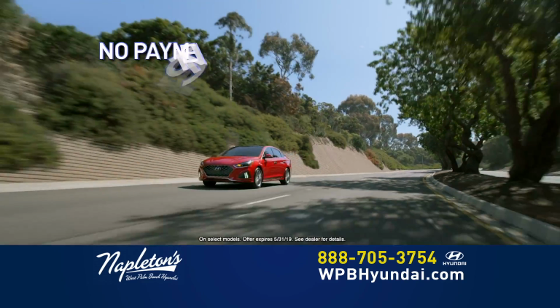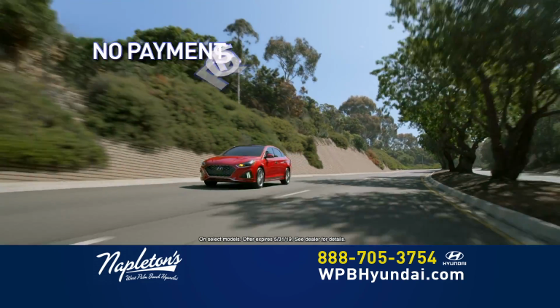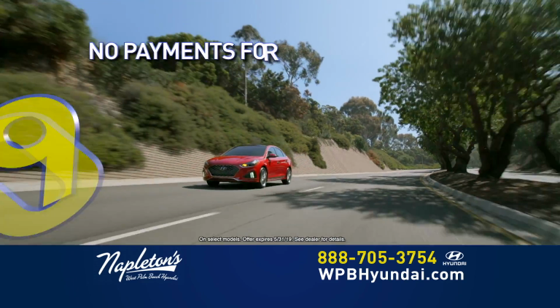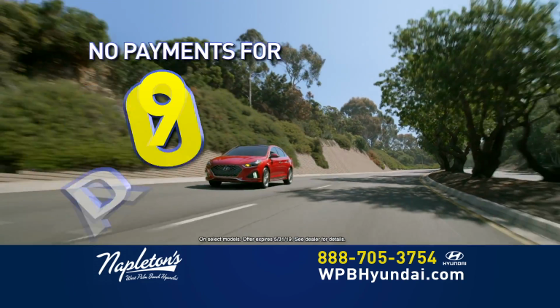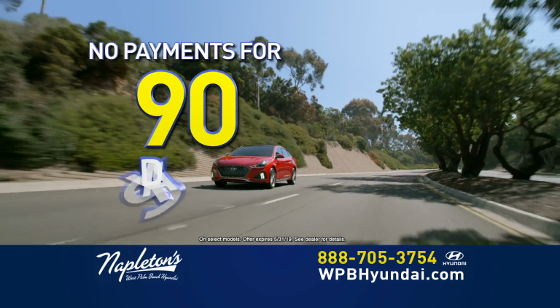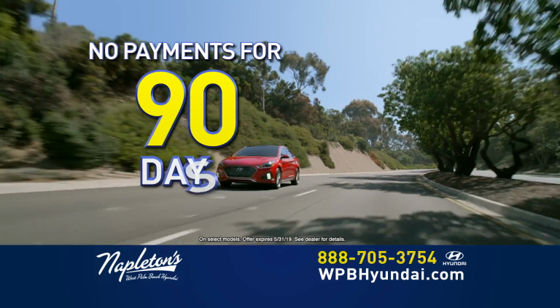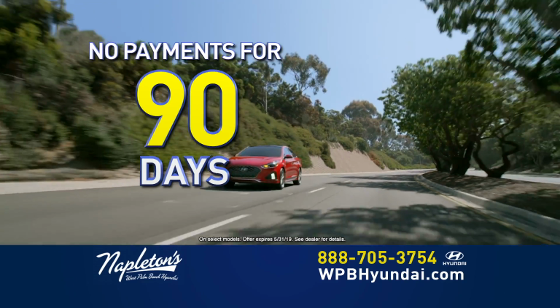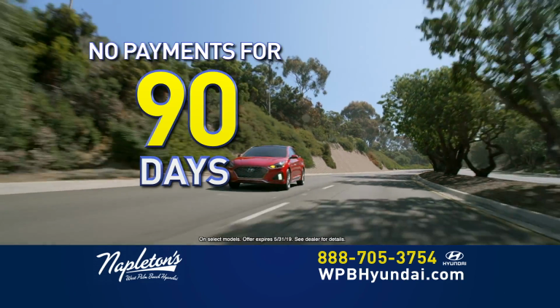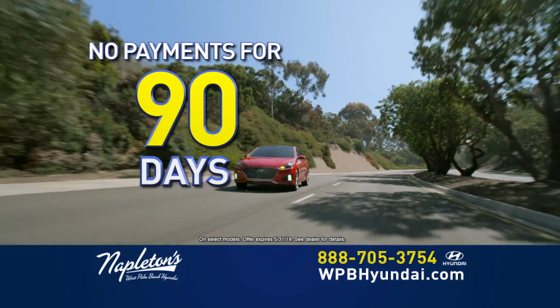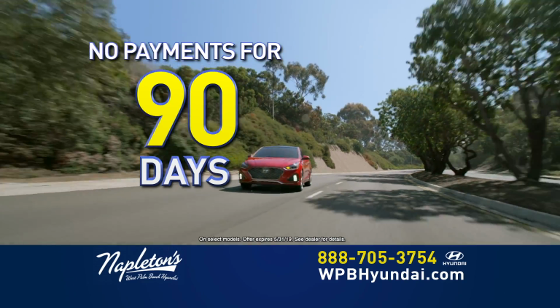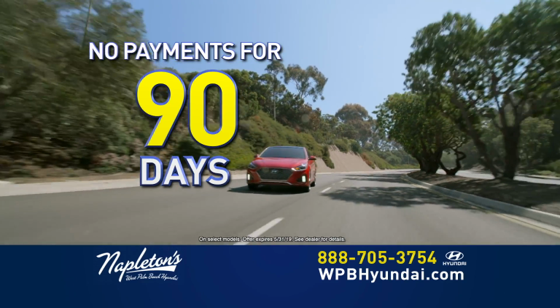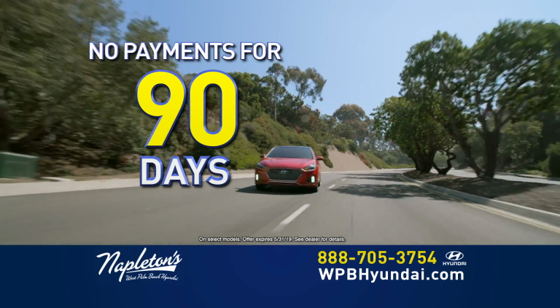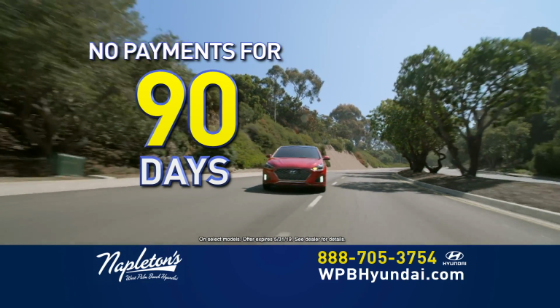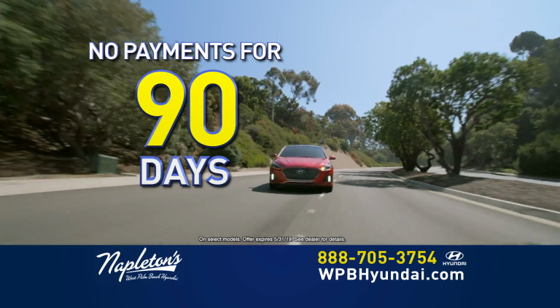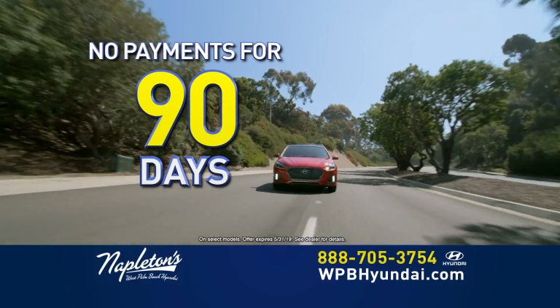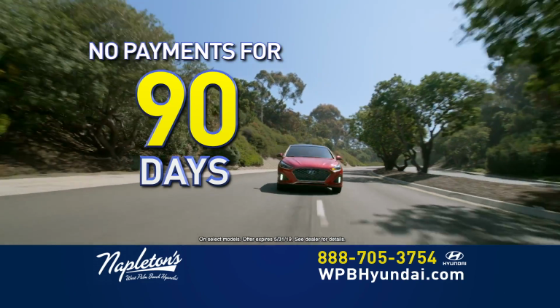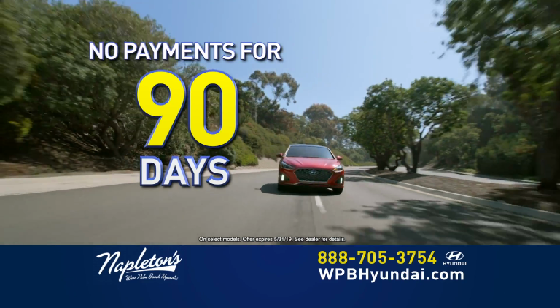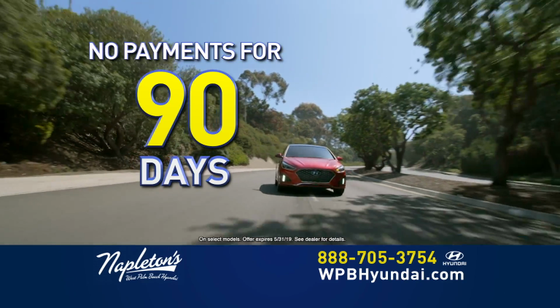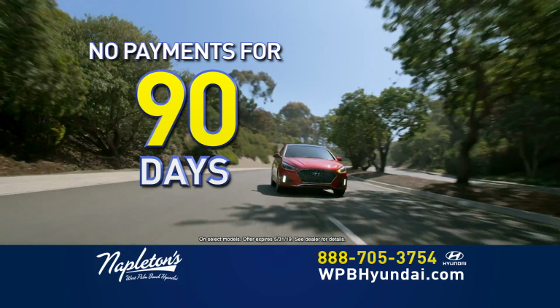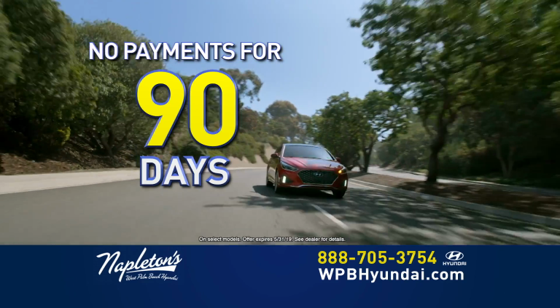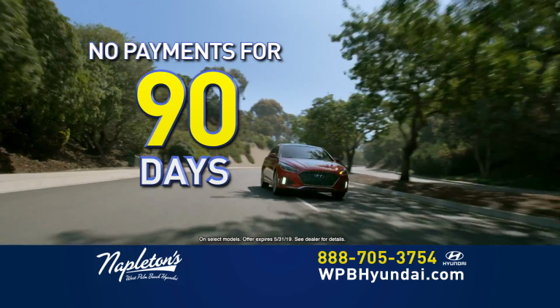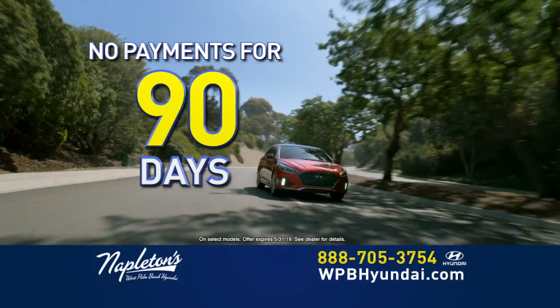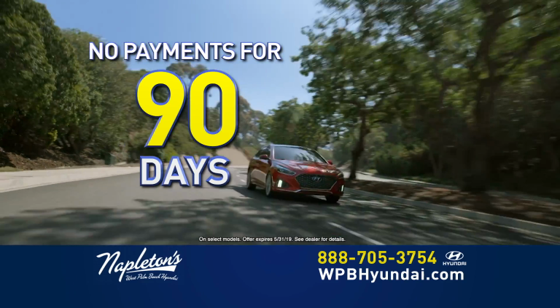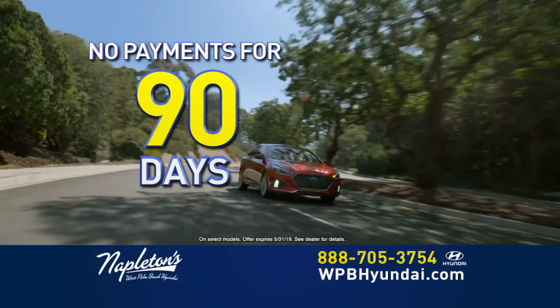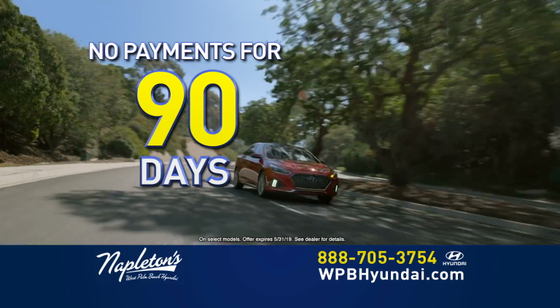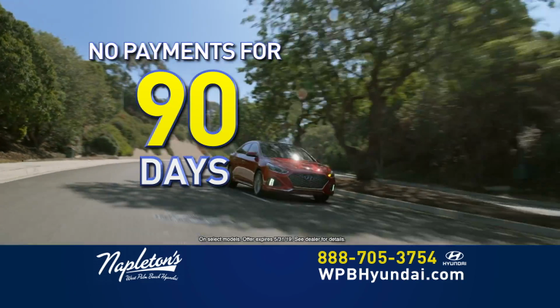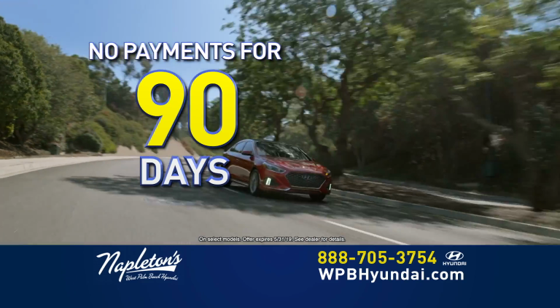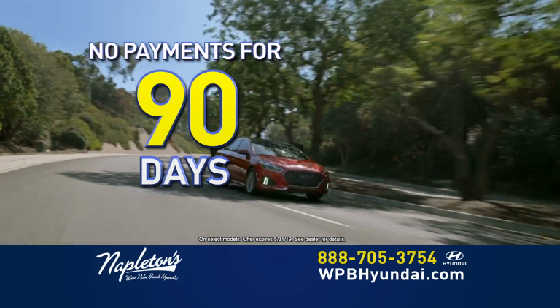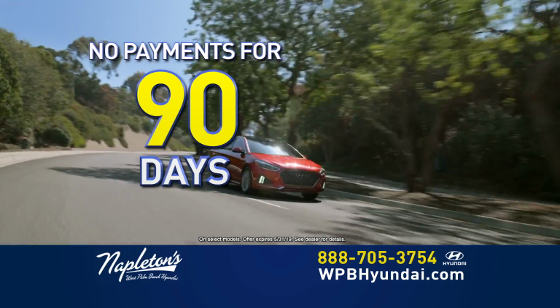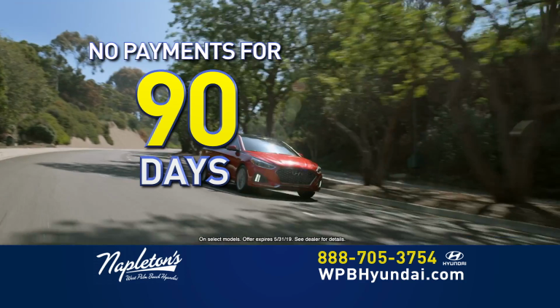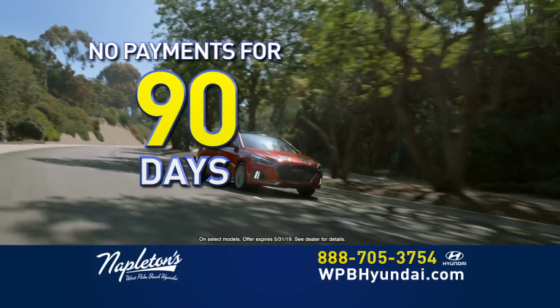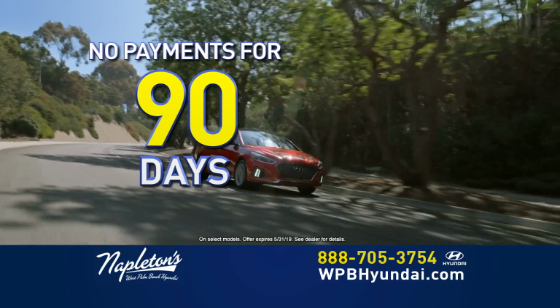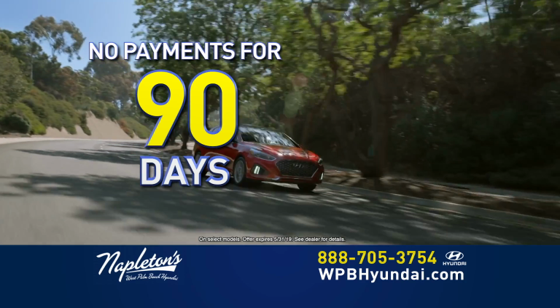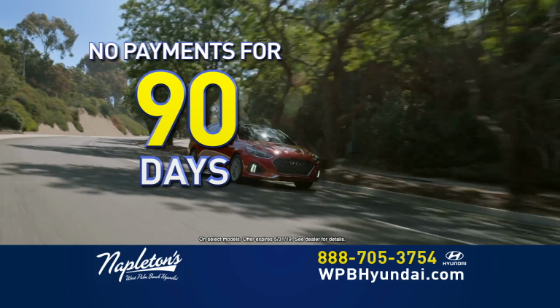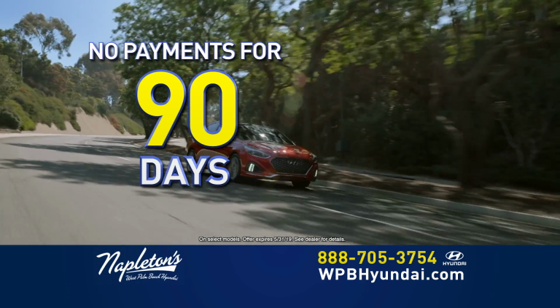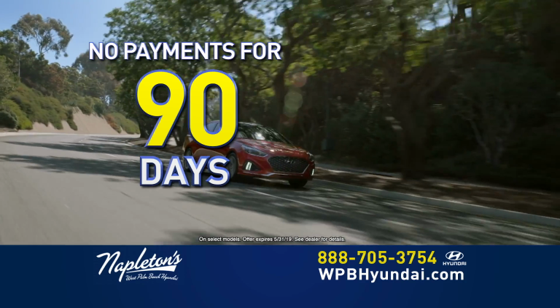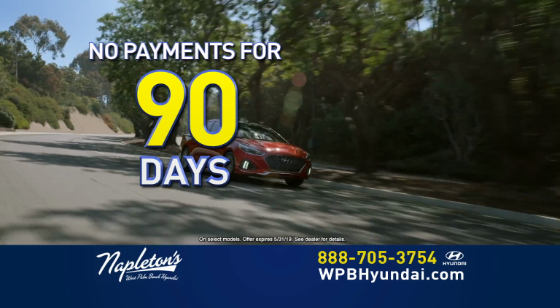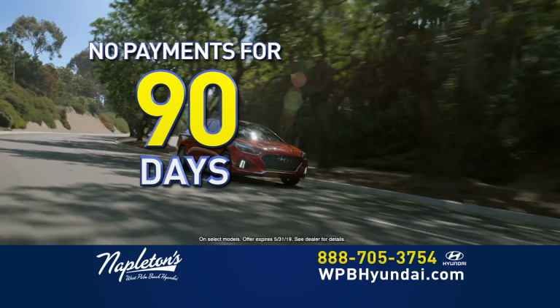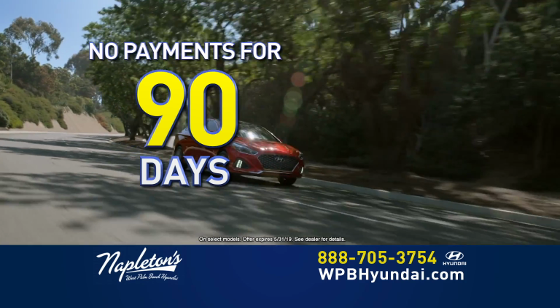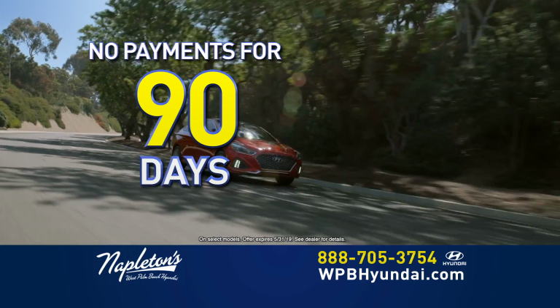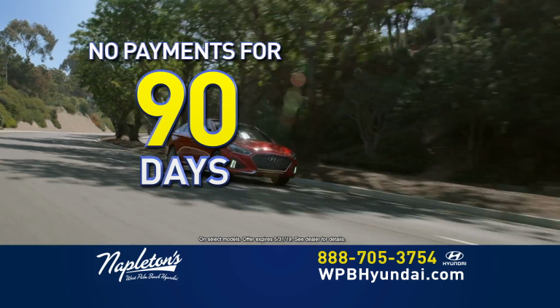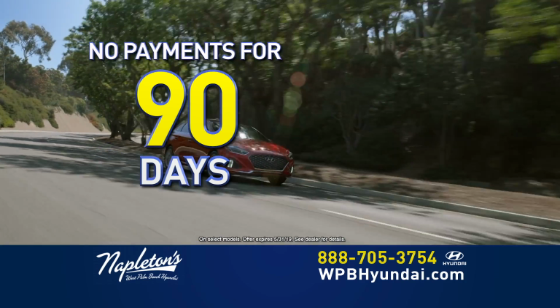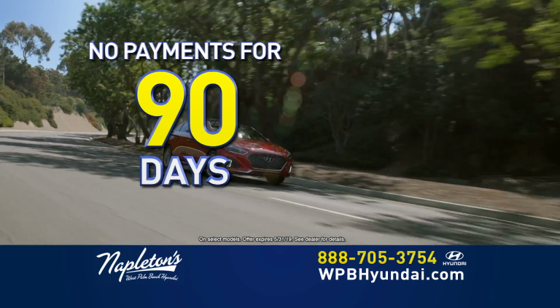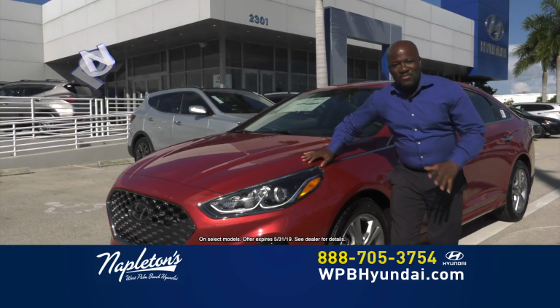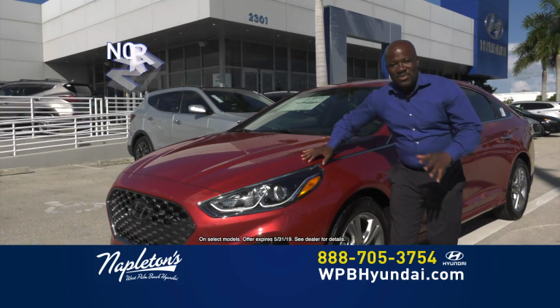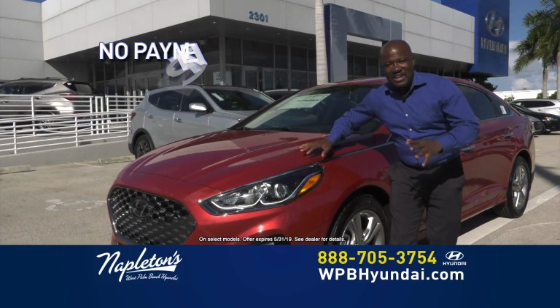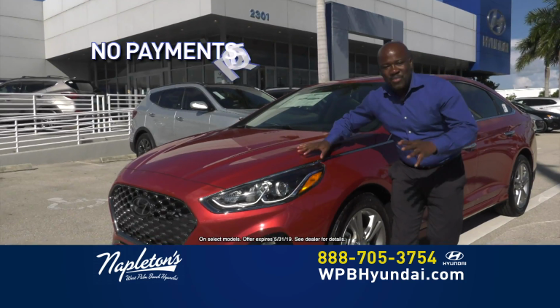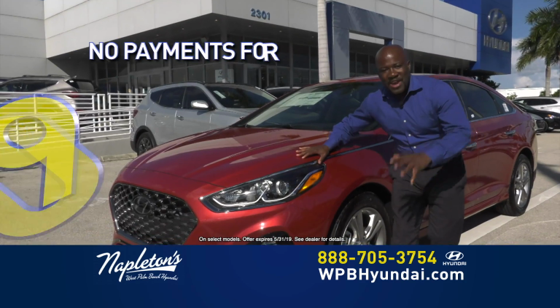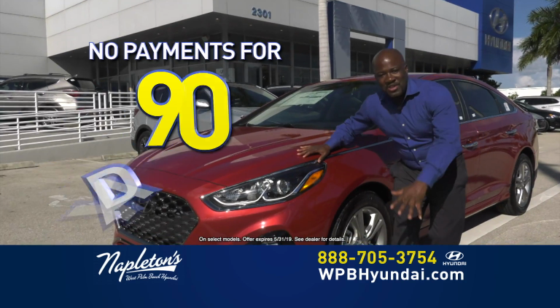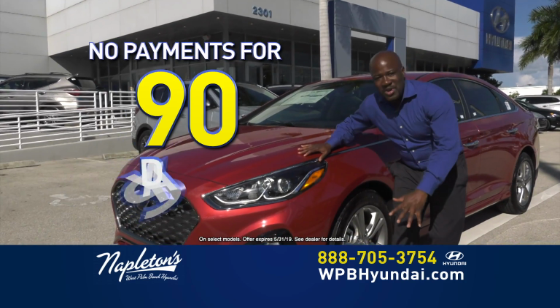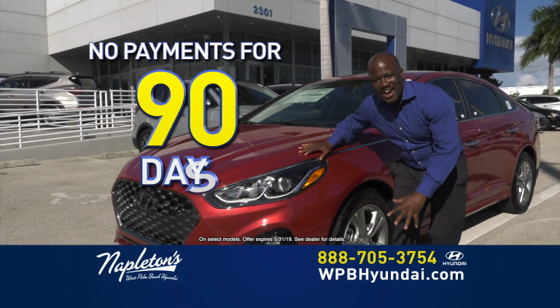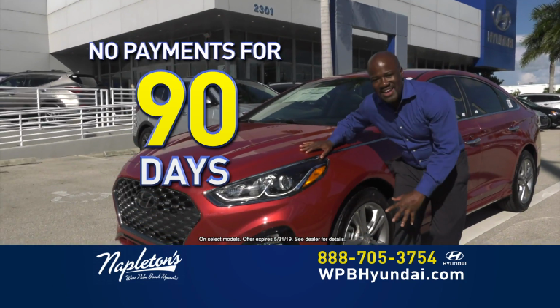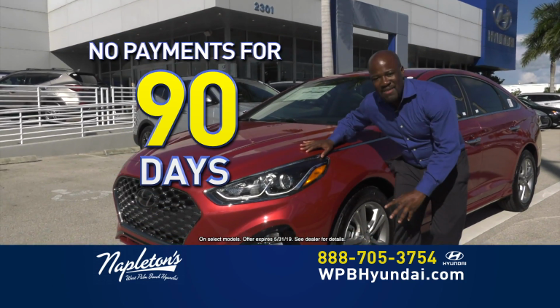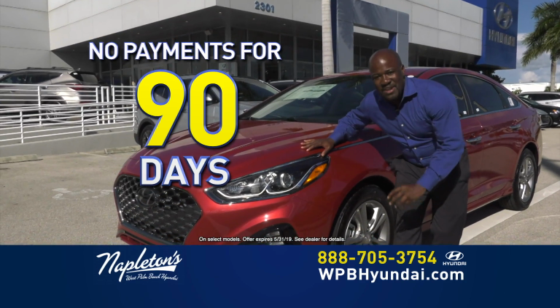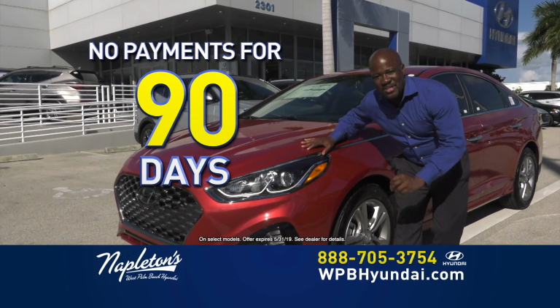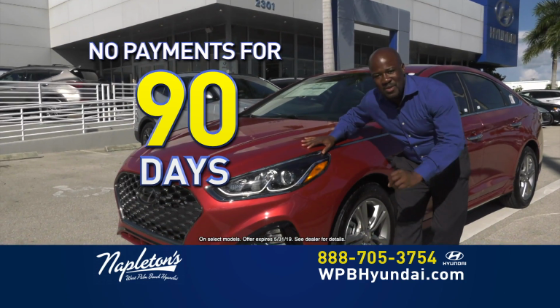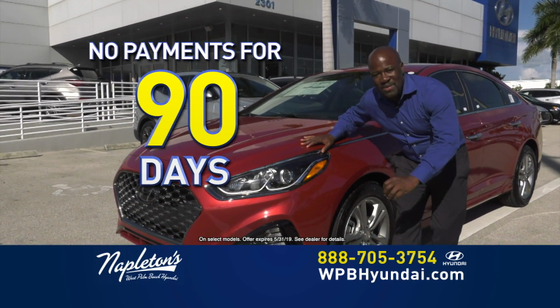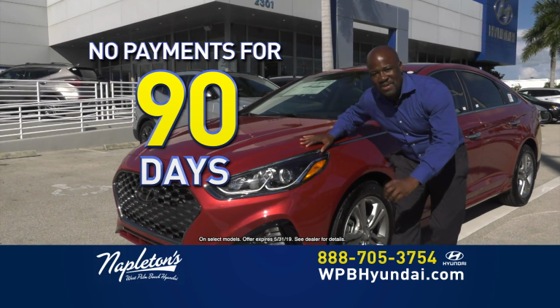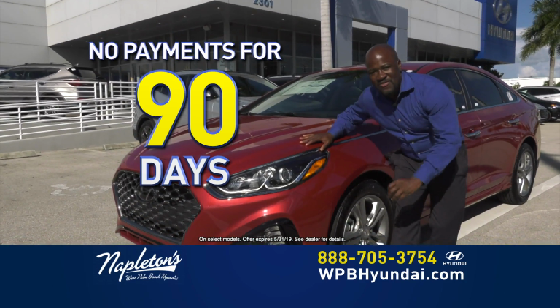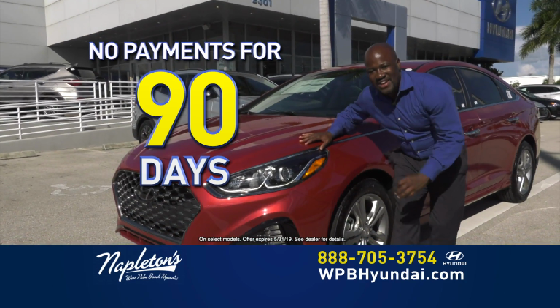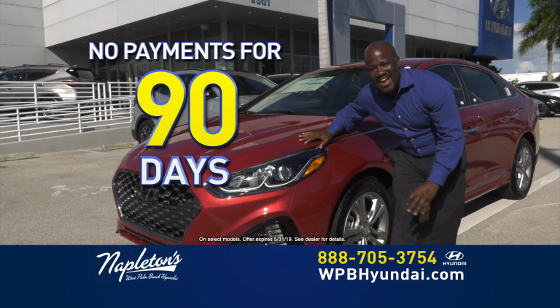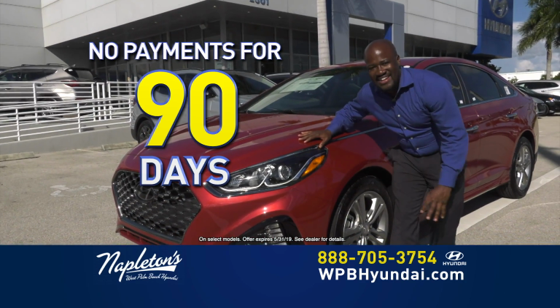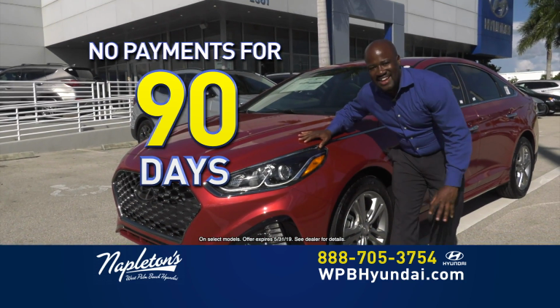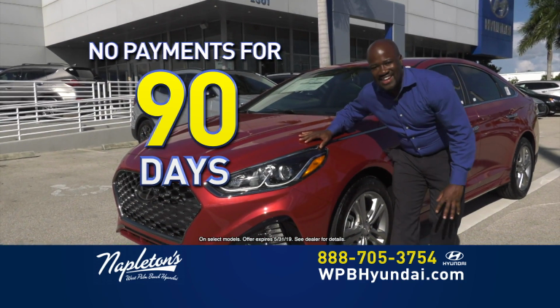Right now, you can make no payments for 90 days. You heard right — no payments for 90 days. Get a brand new Hyundai, make no payment for 90 days.